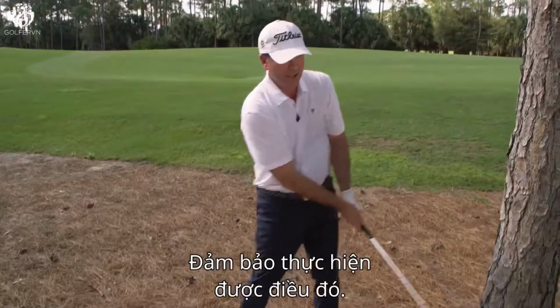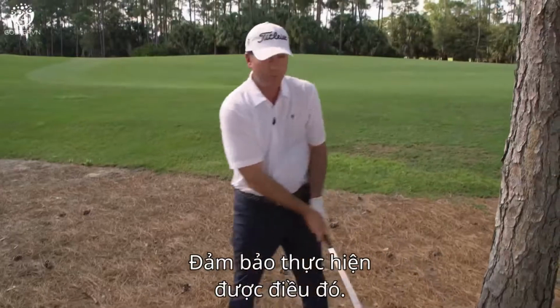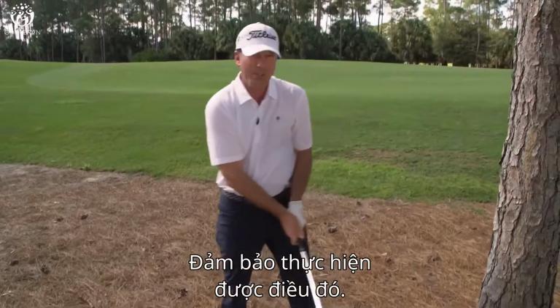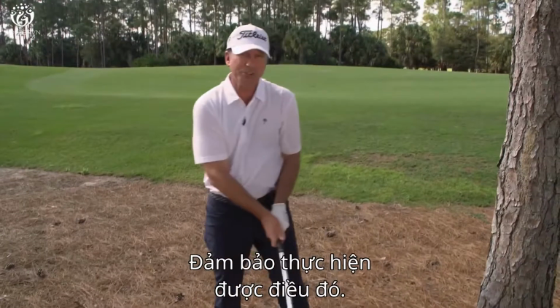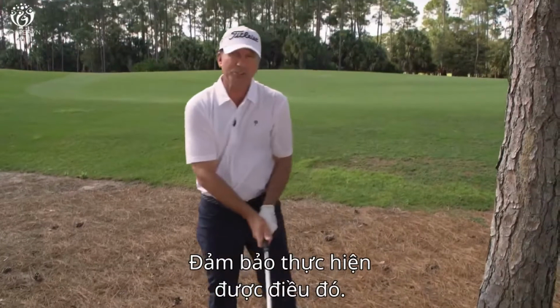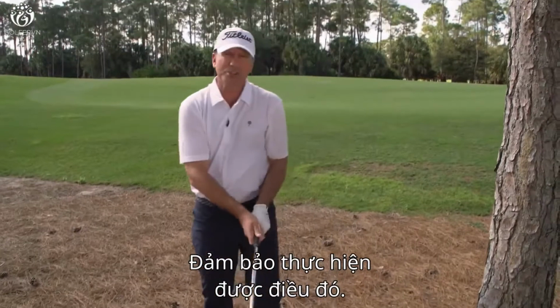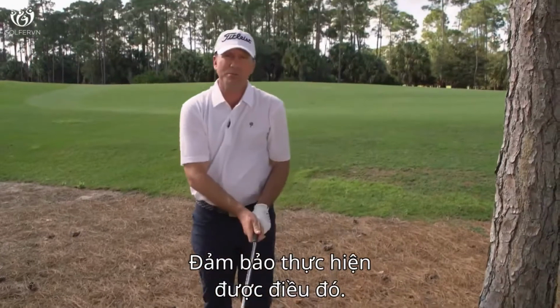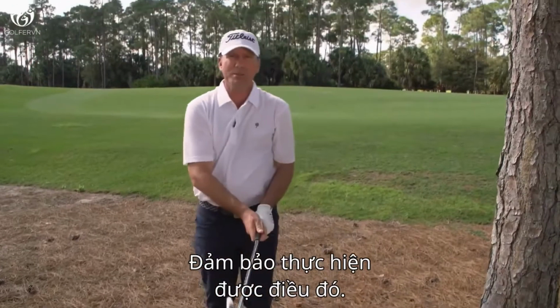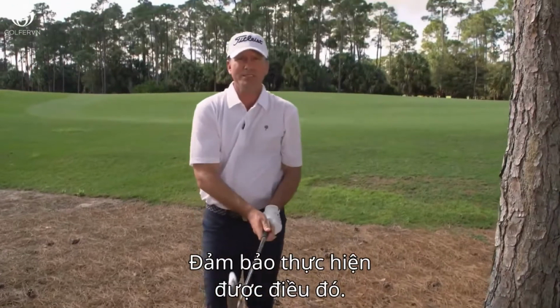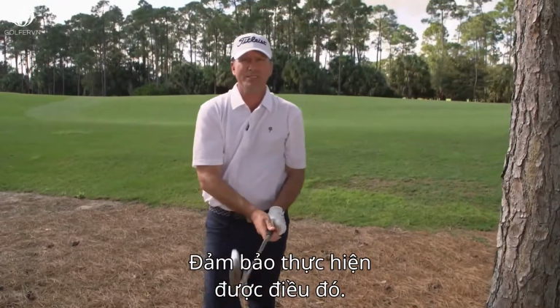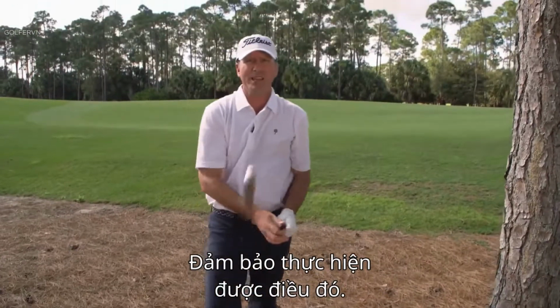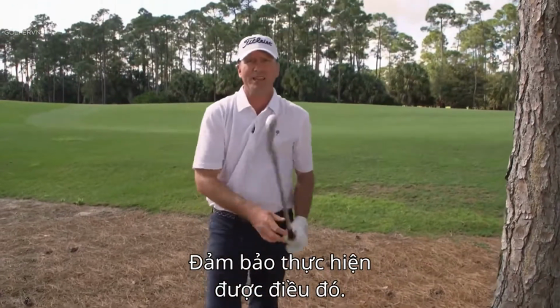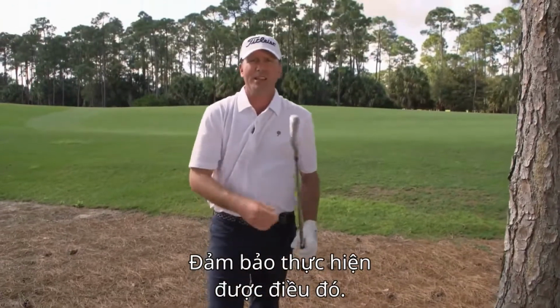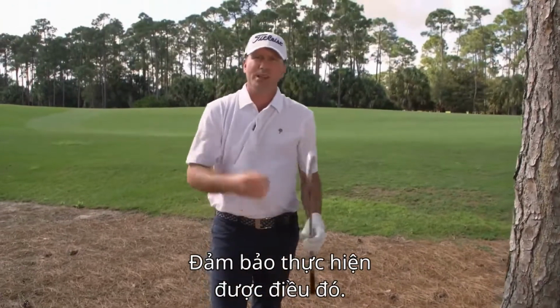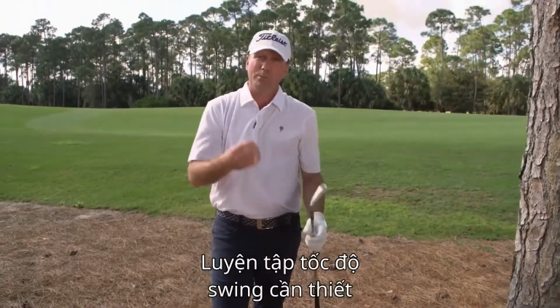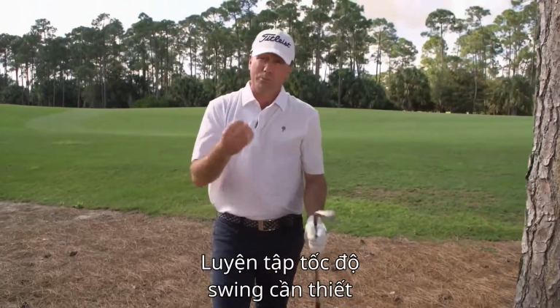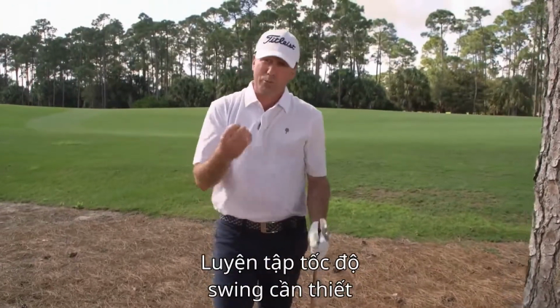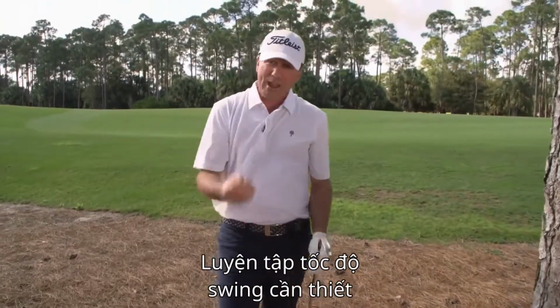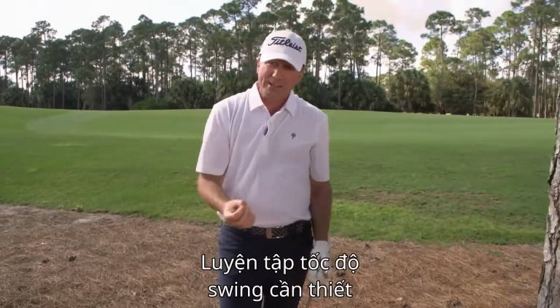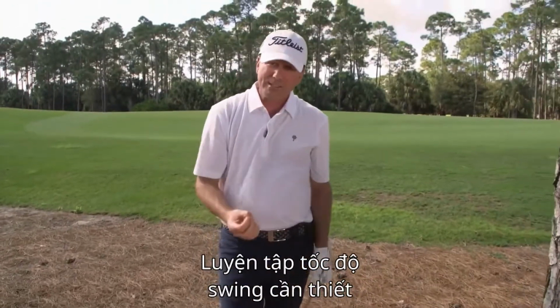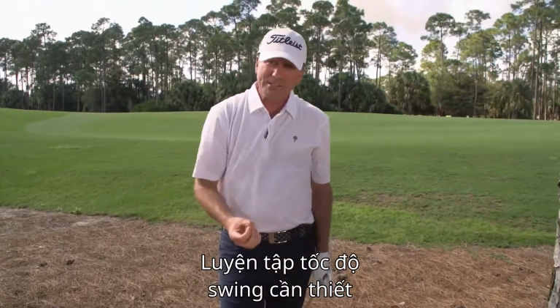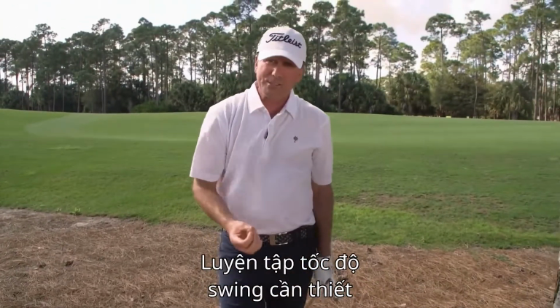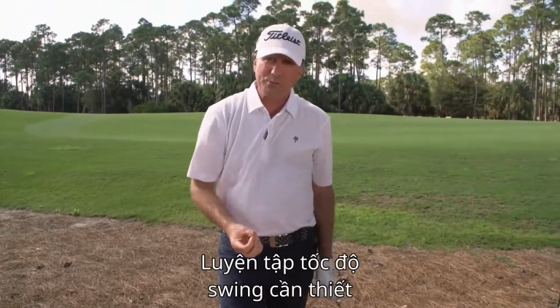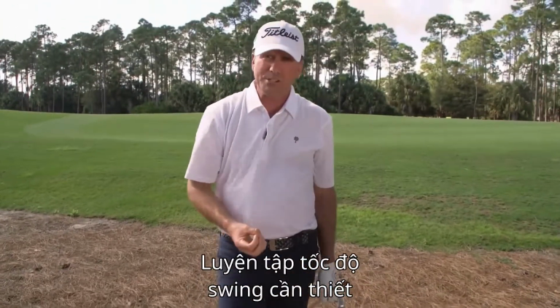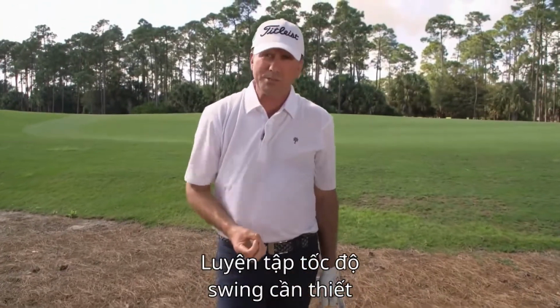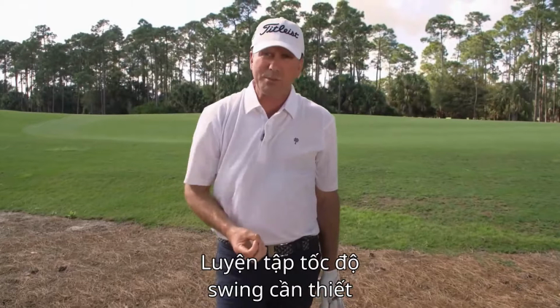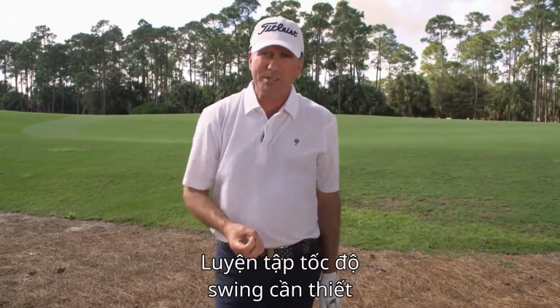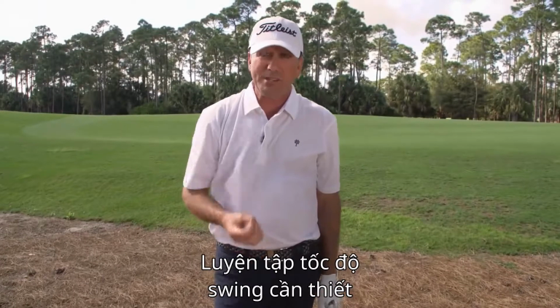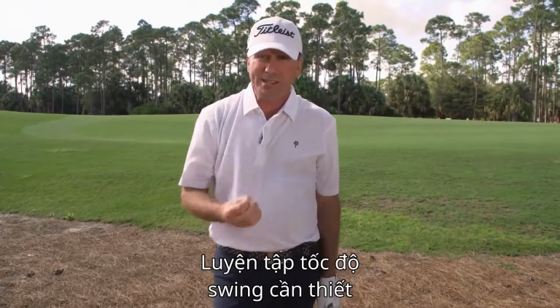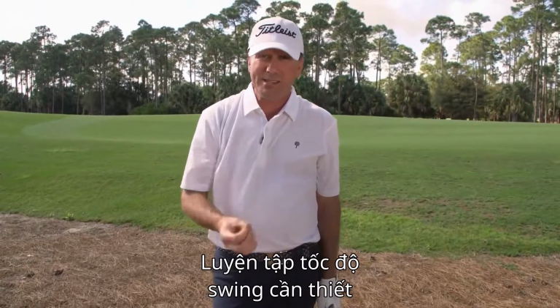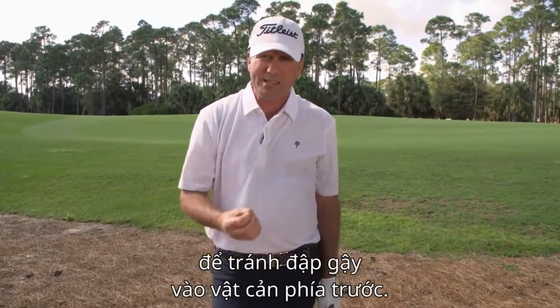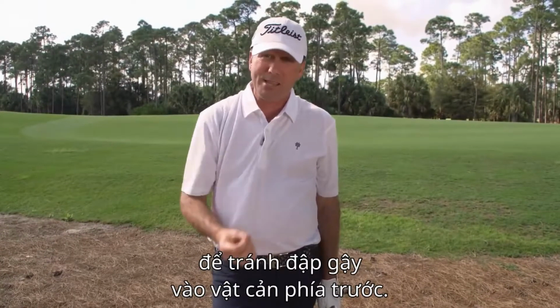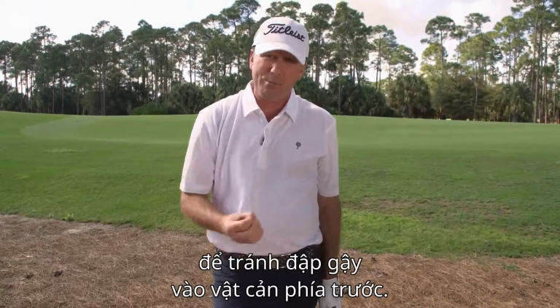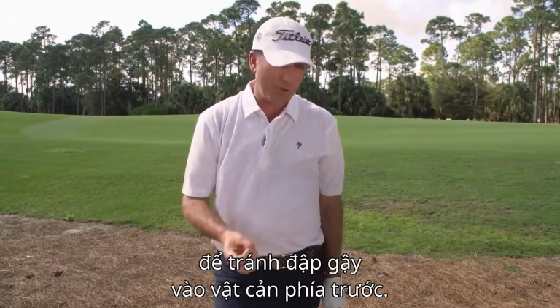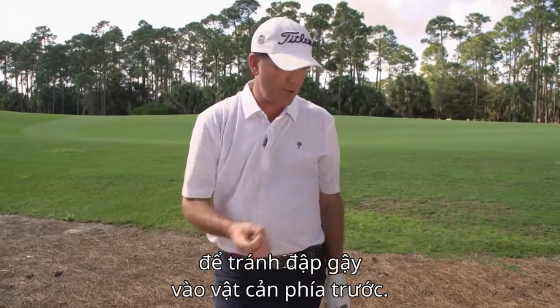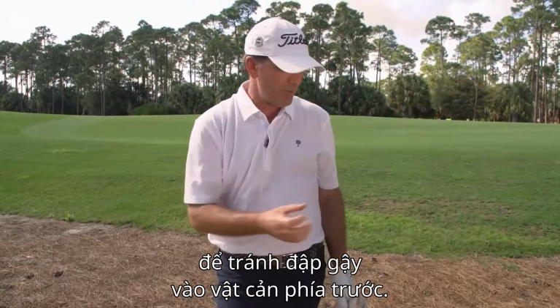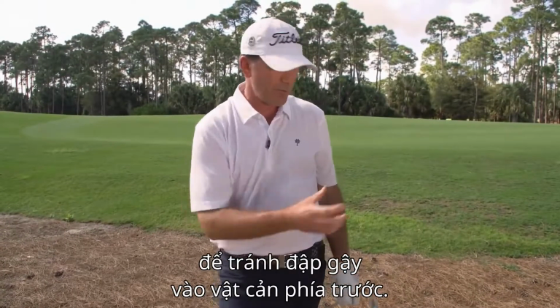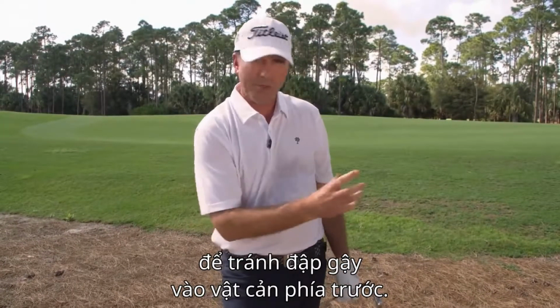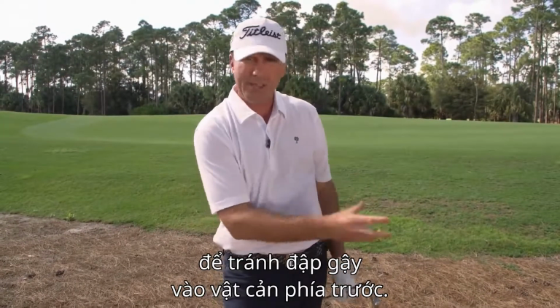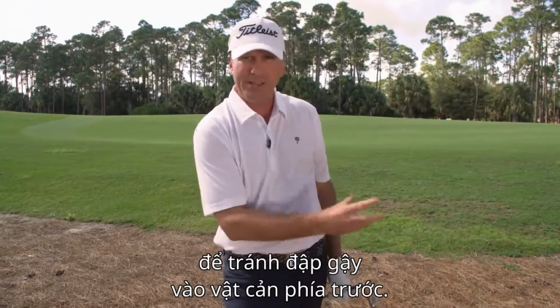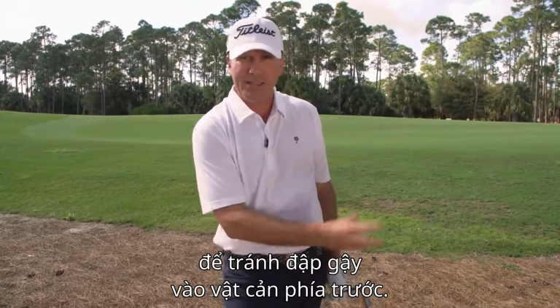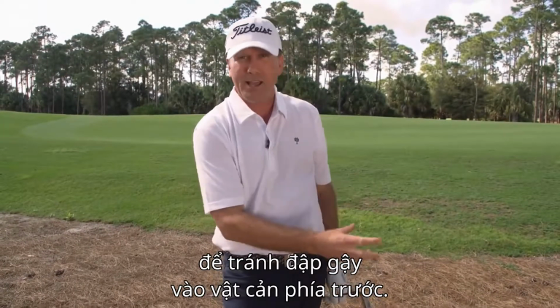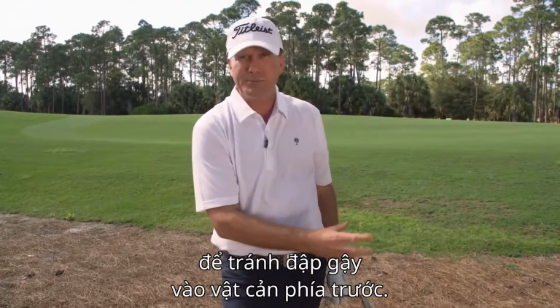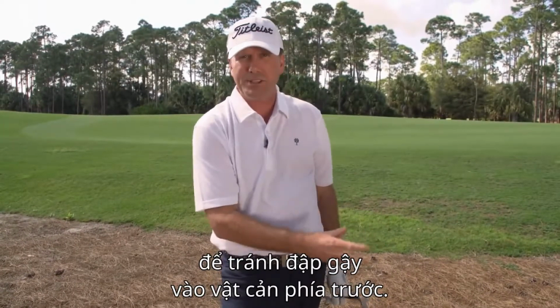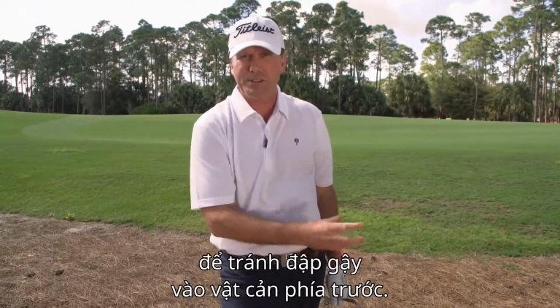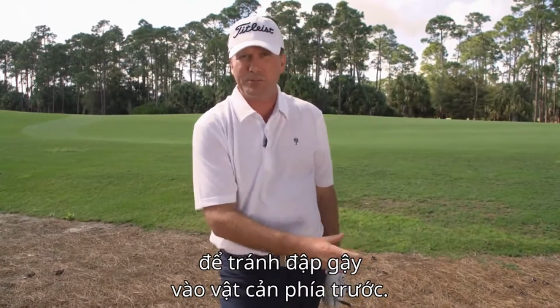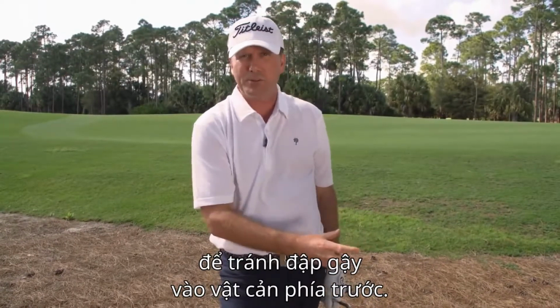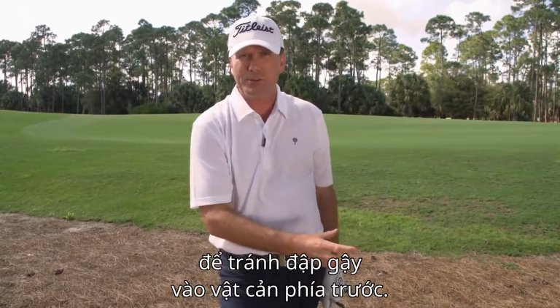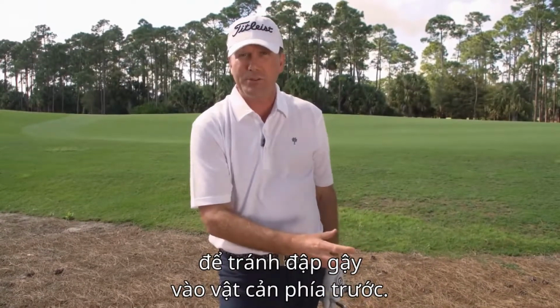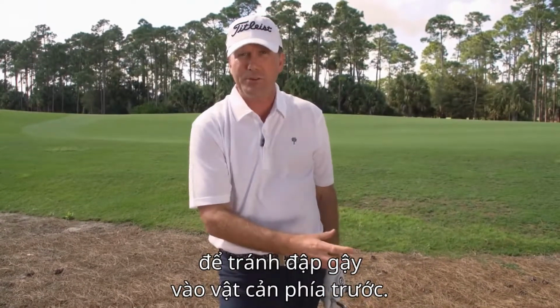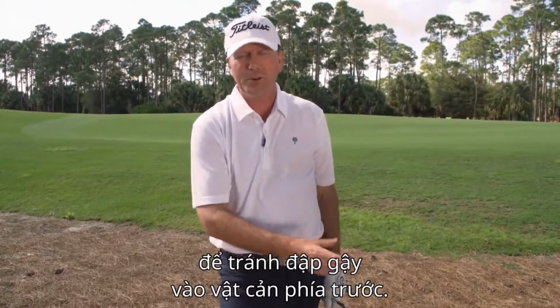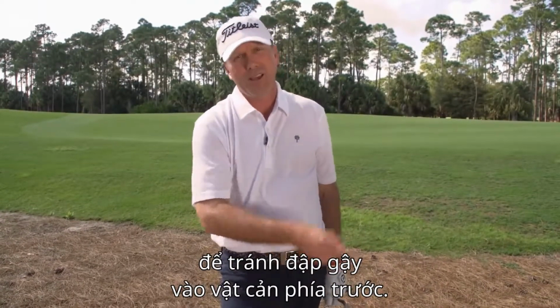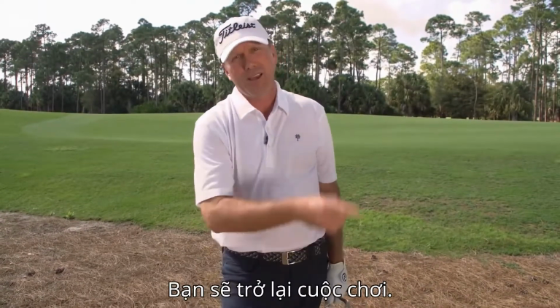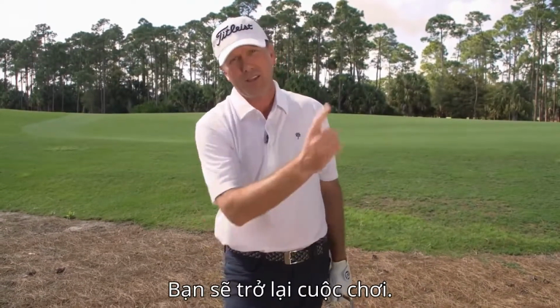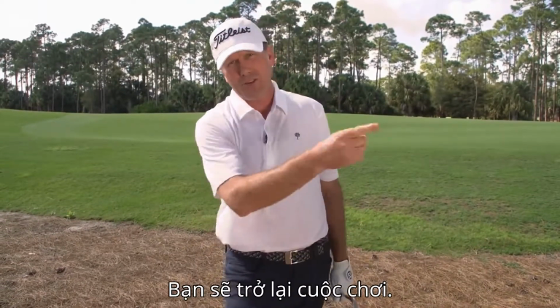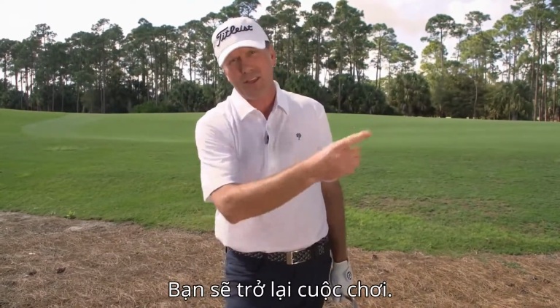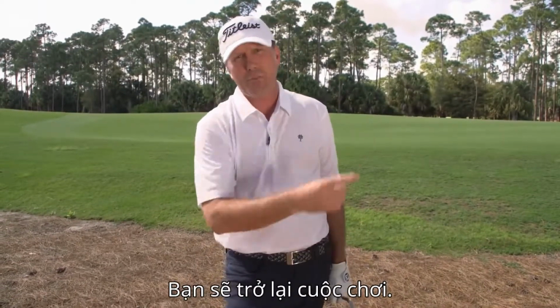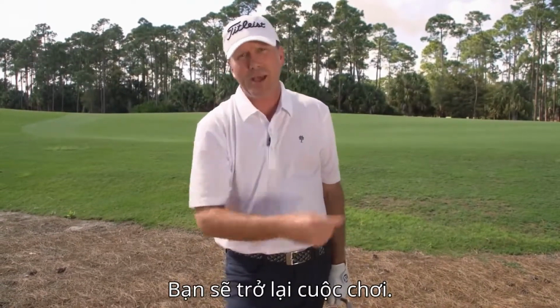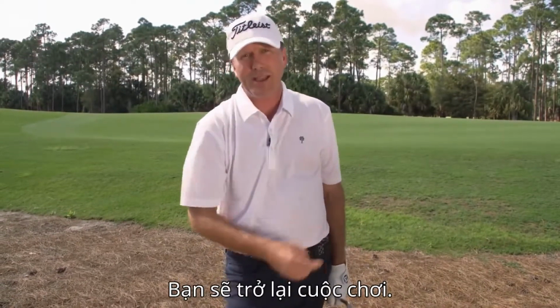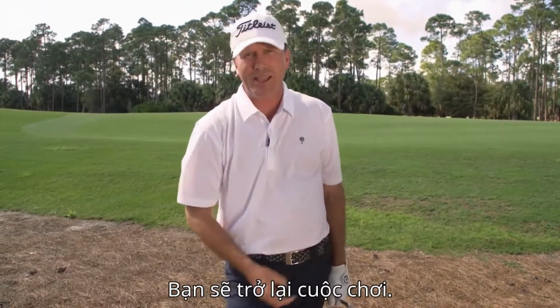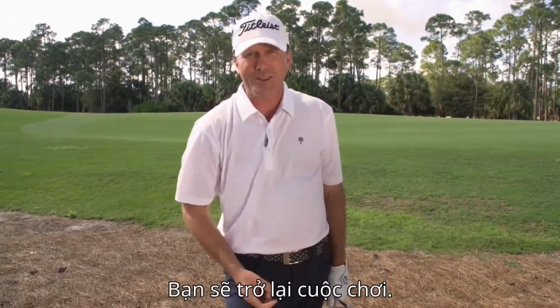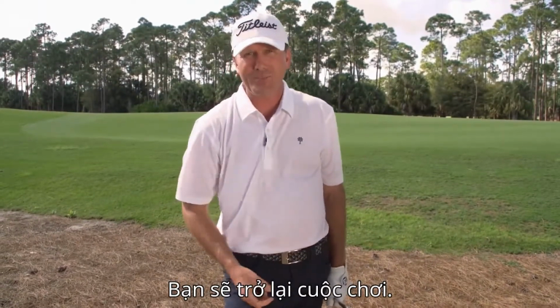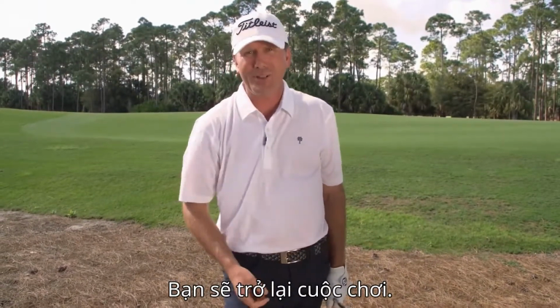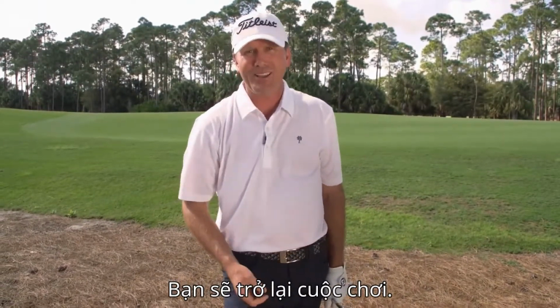Make sure you commit to that. Practice the swing speed you need to keep your club from hitting the object in front of you, and you'll get it back out in play.